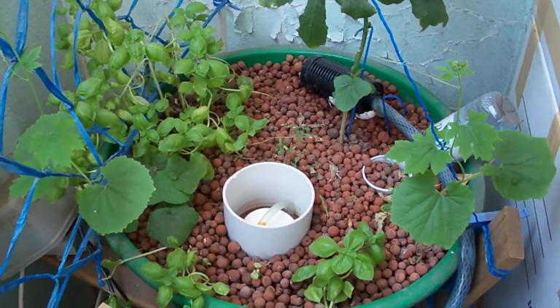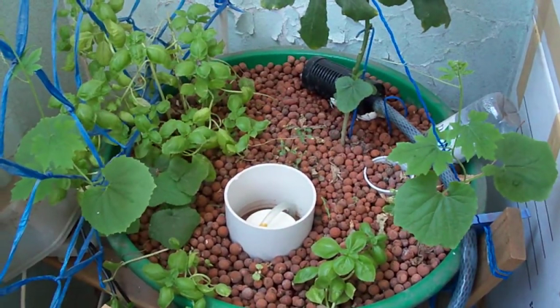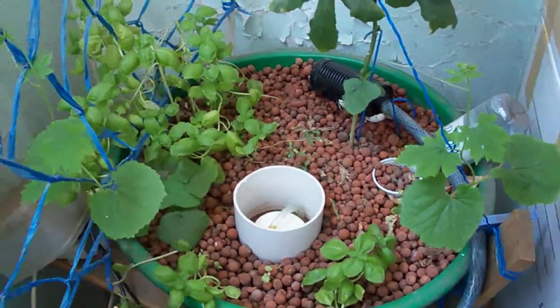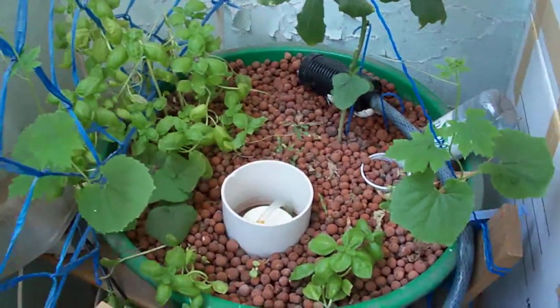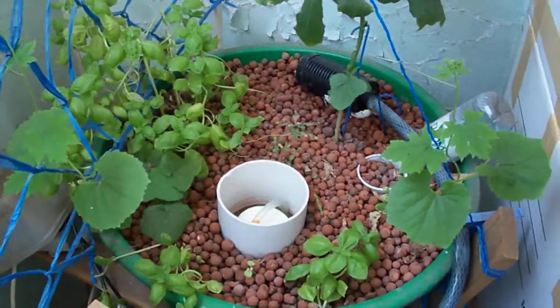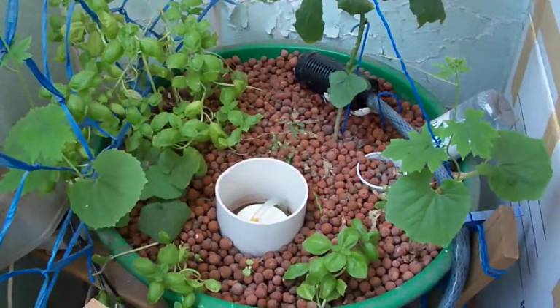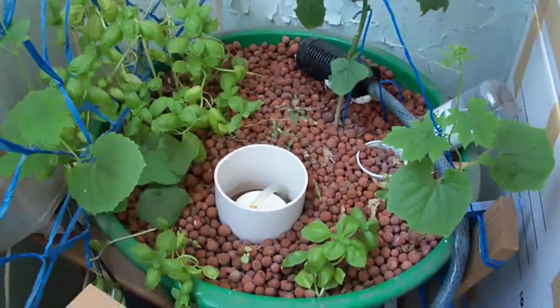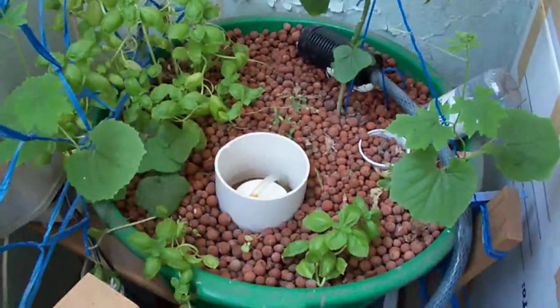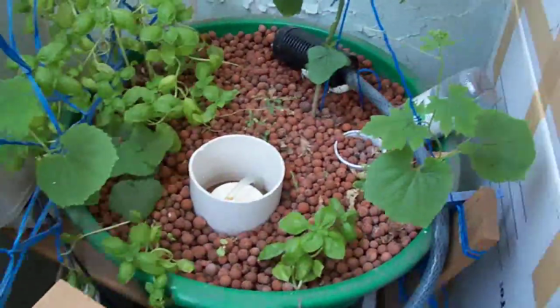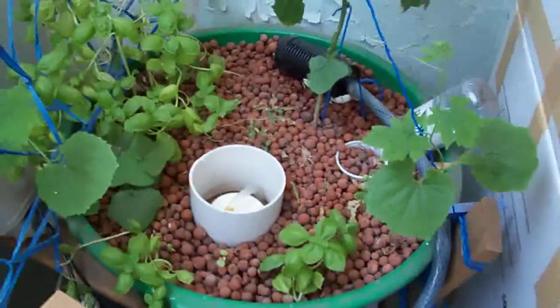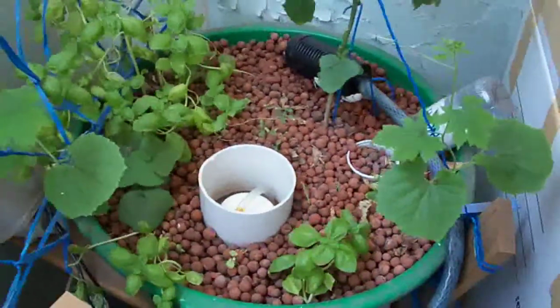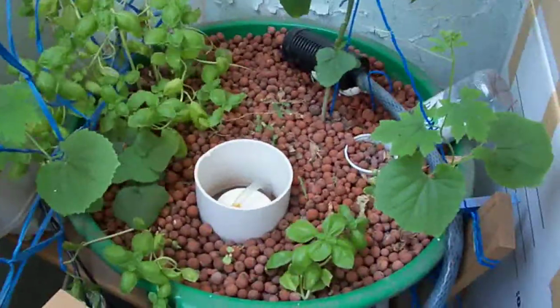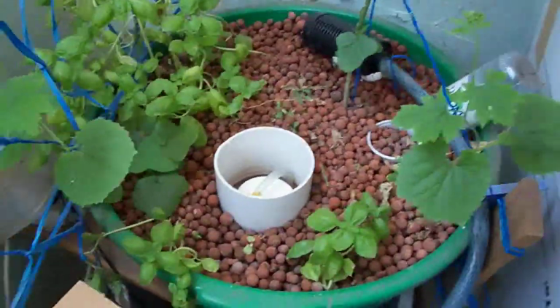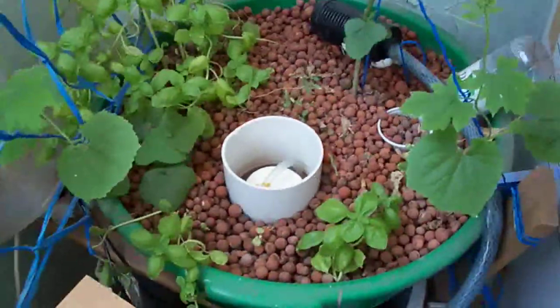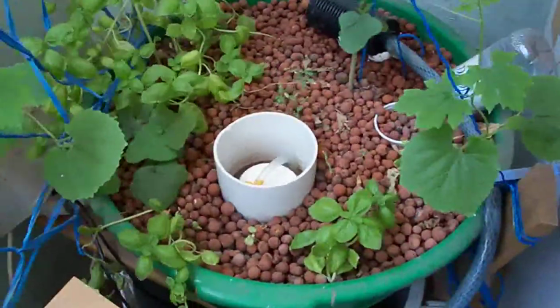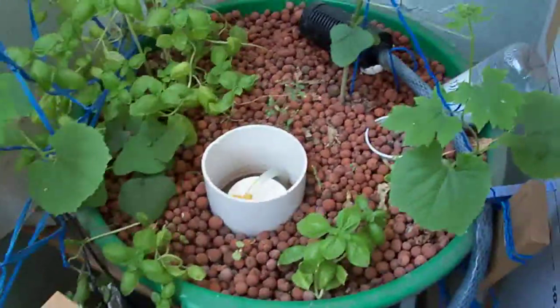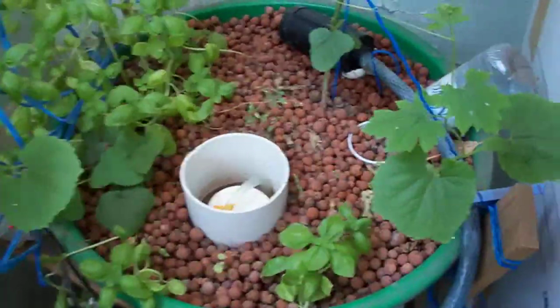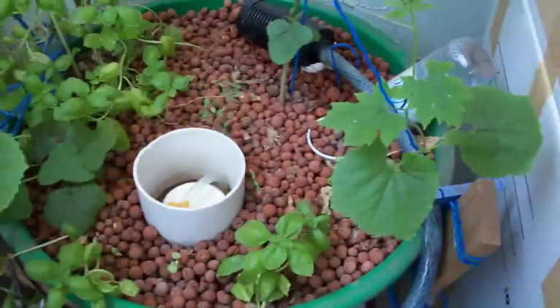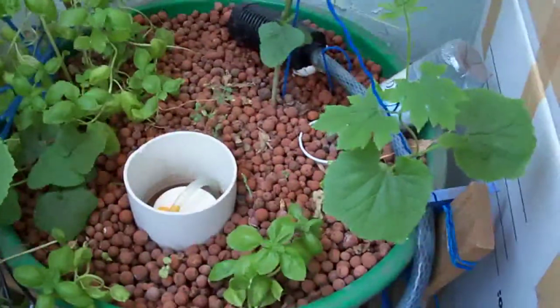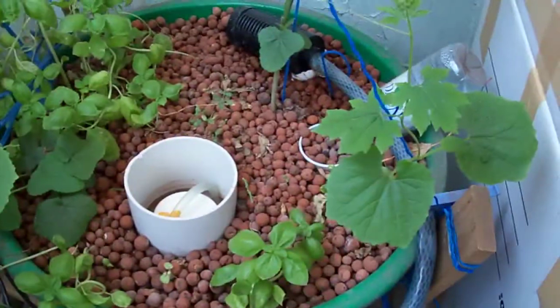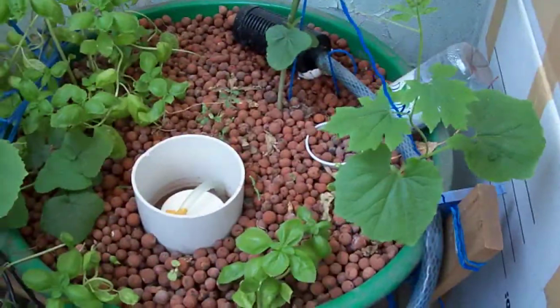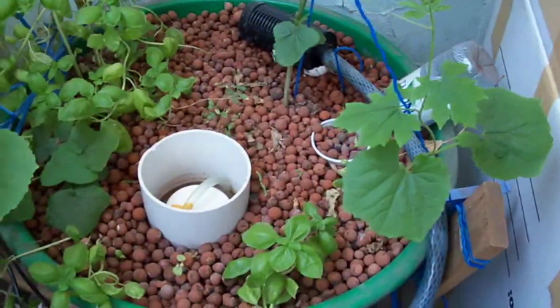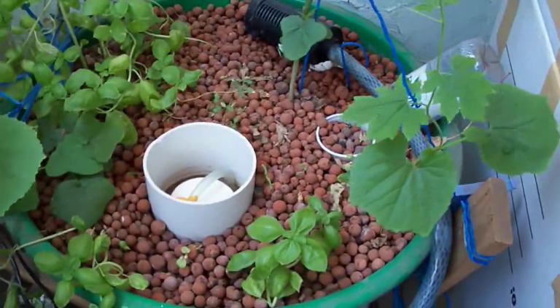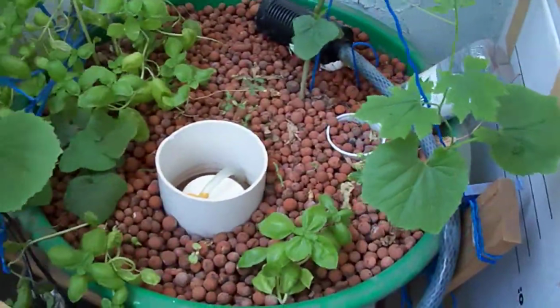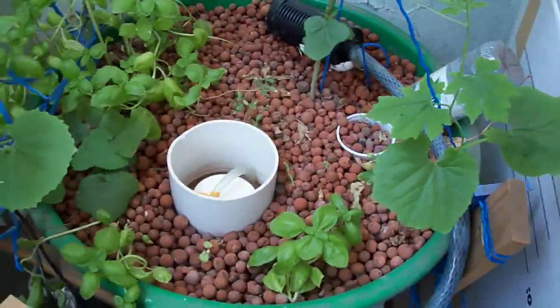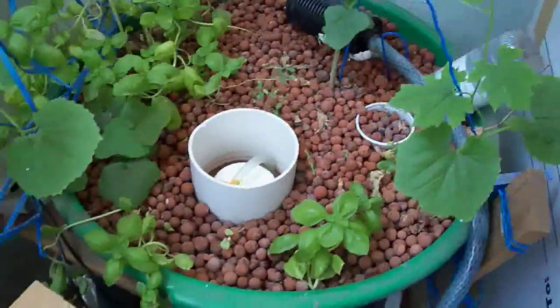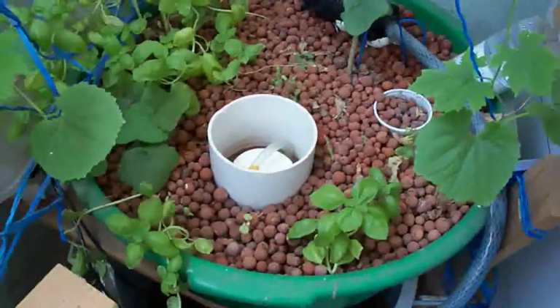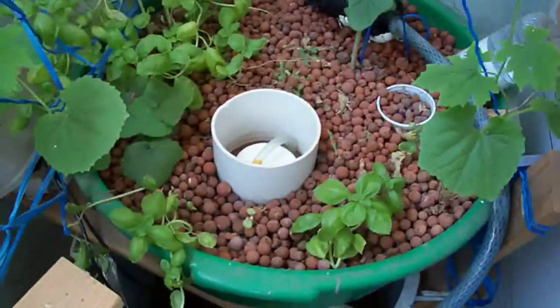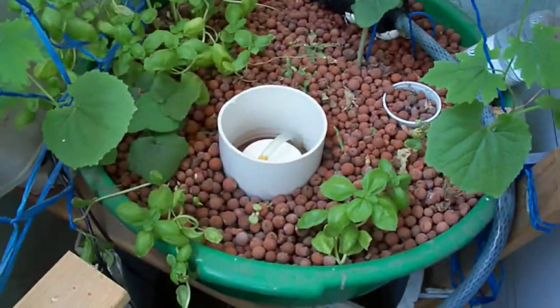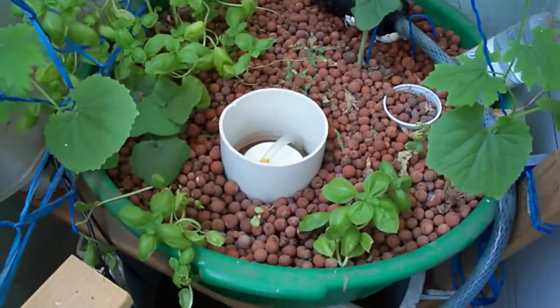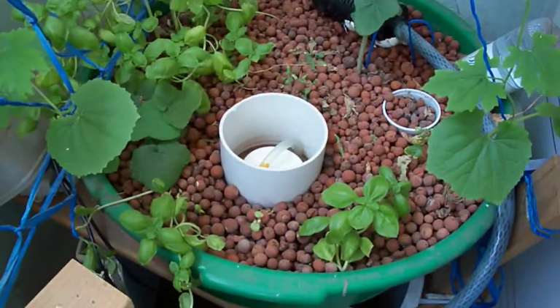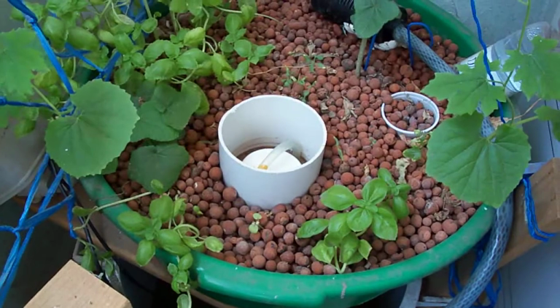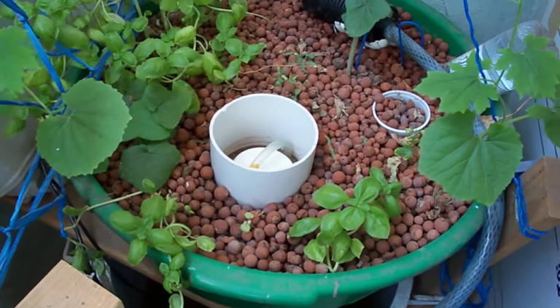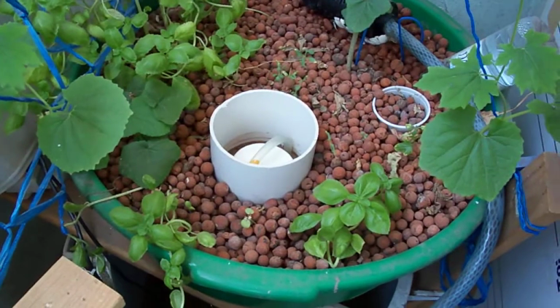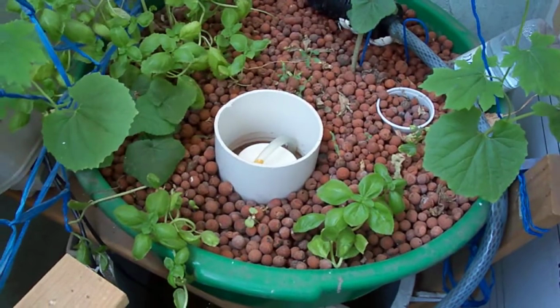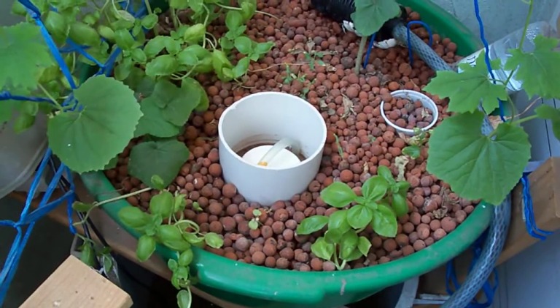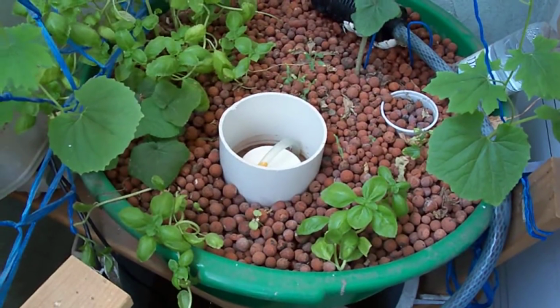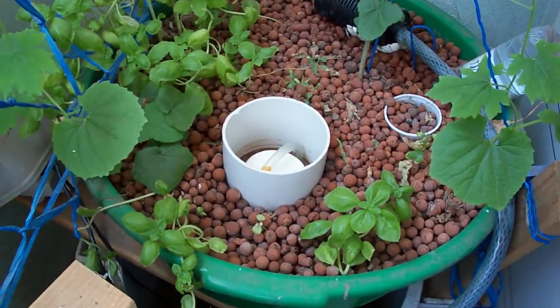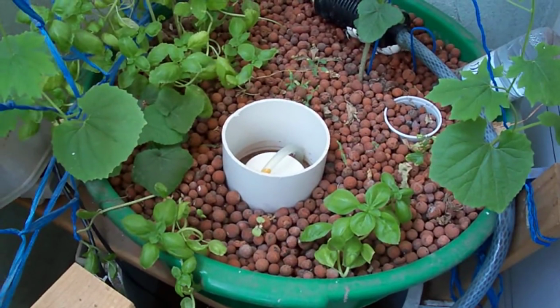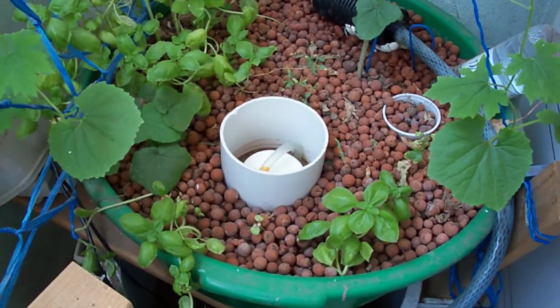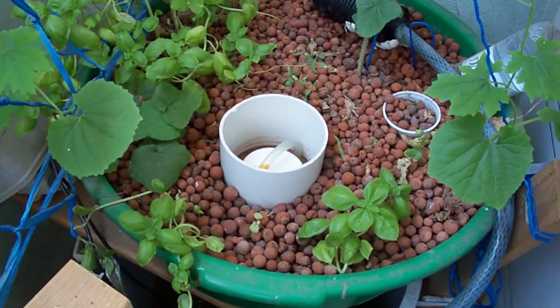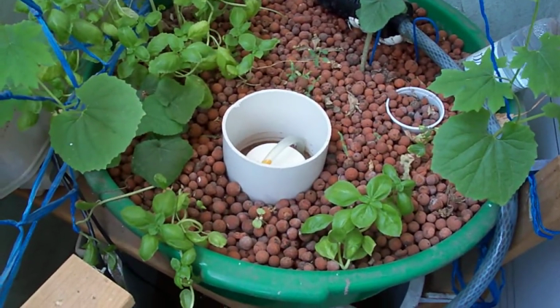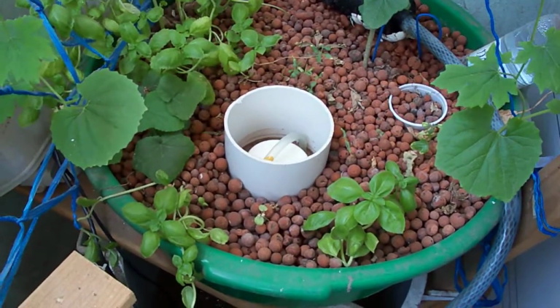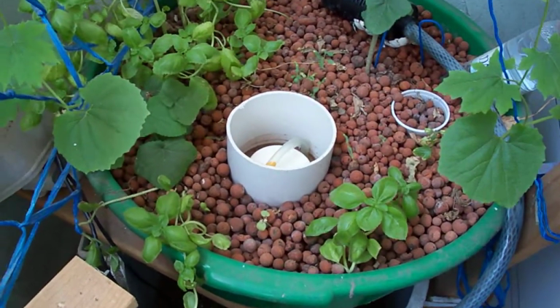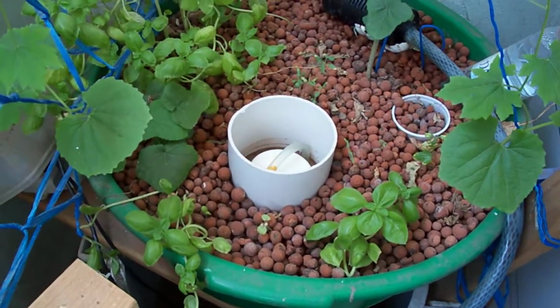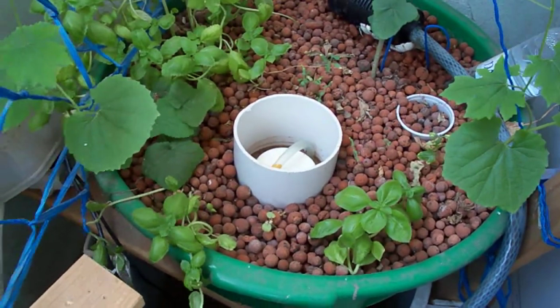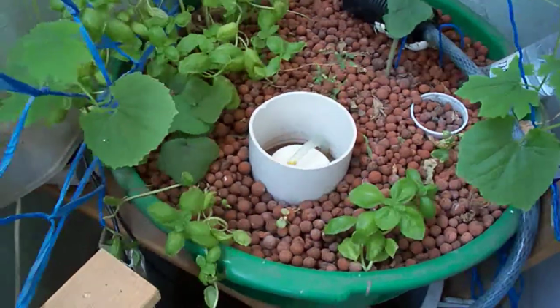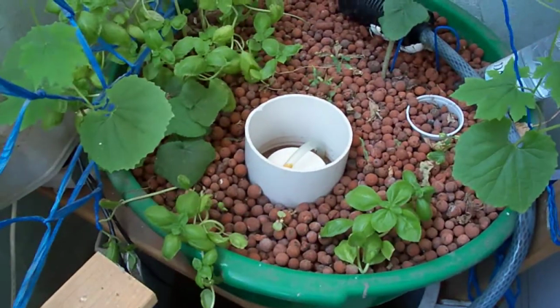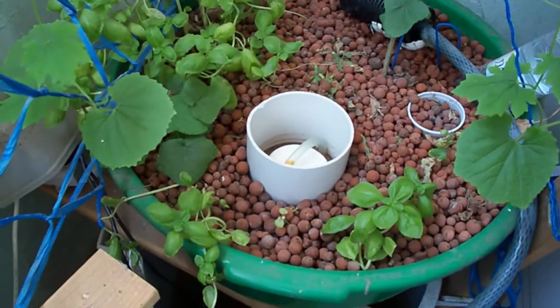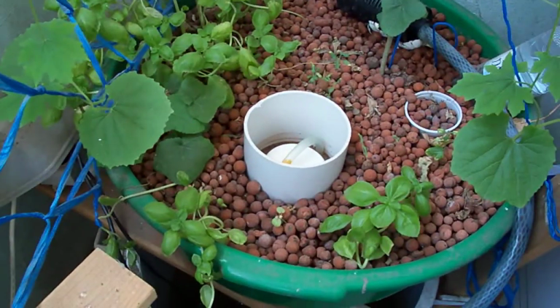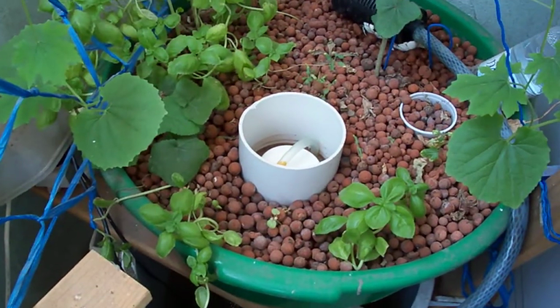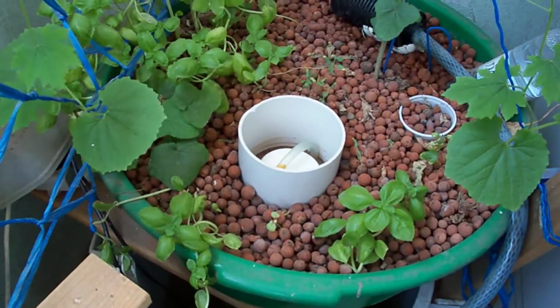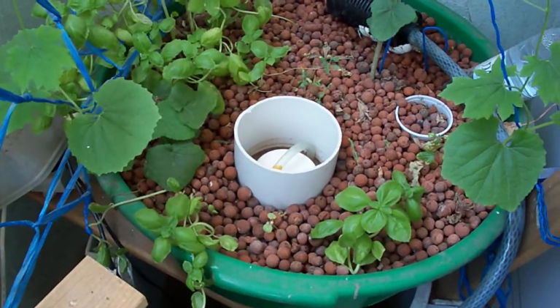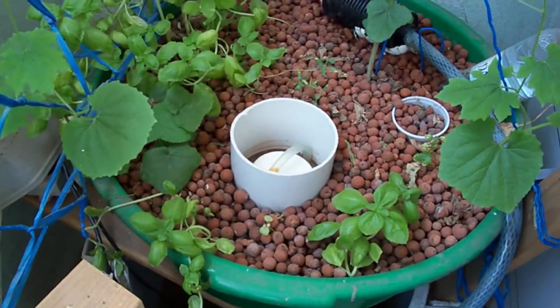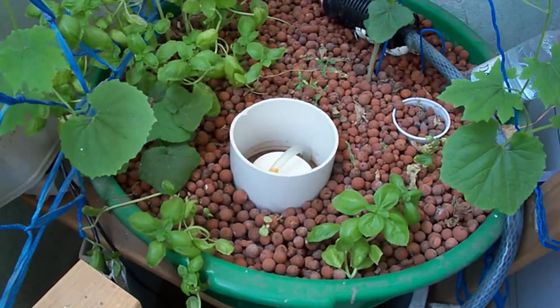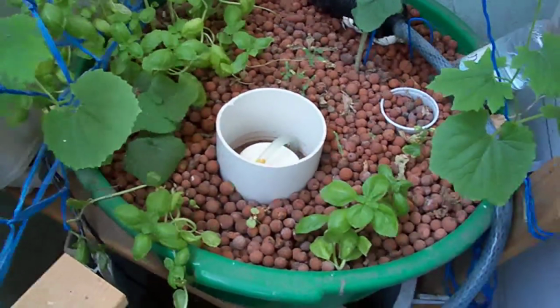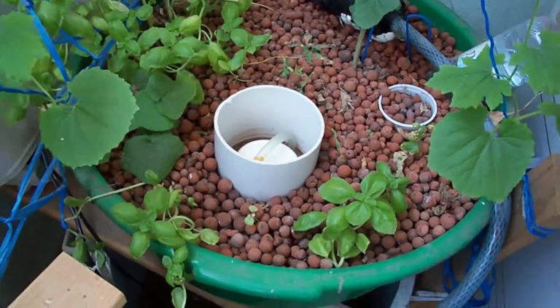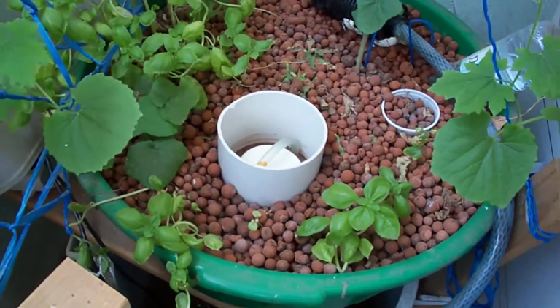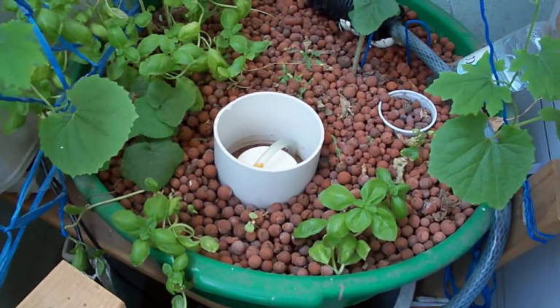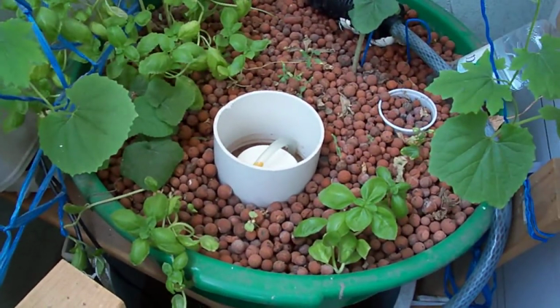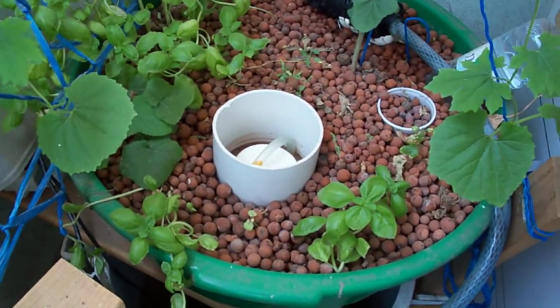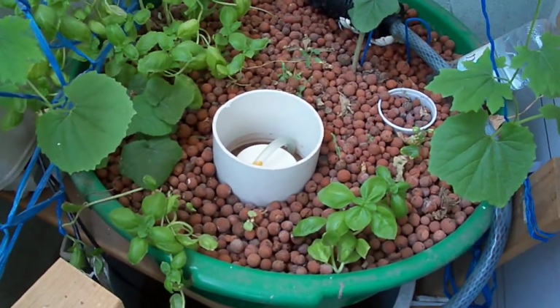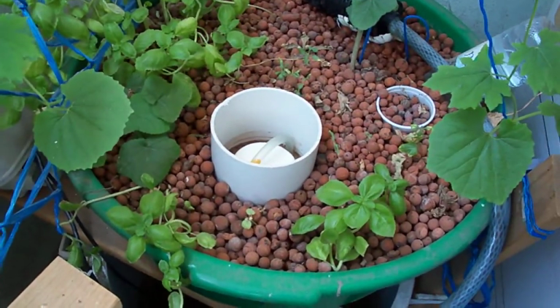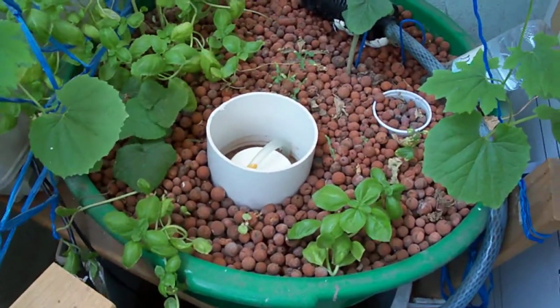Hello, this is Yusuf once again and I want to show you an update on my aquaponics system at home.